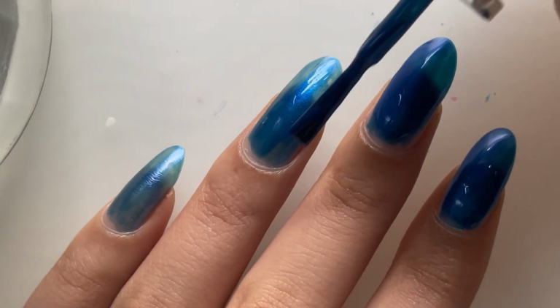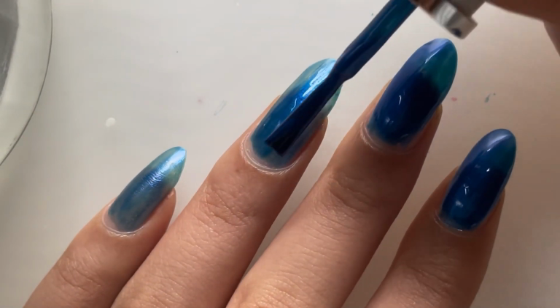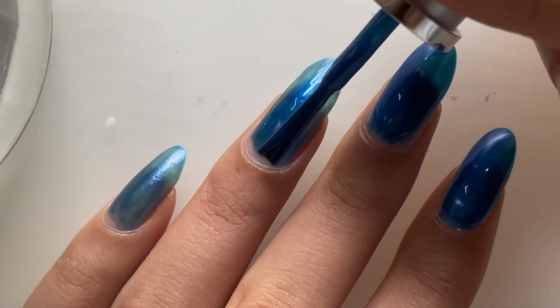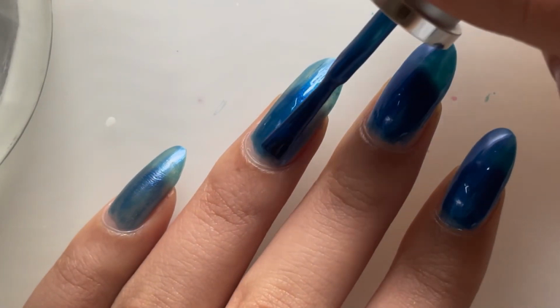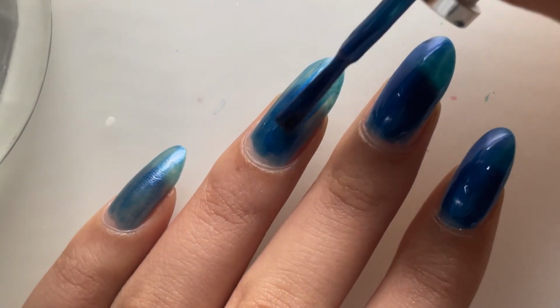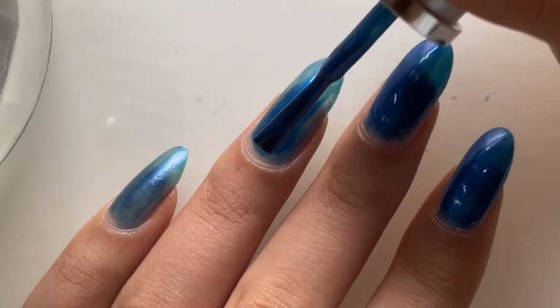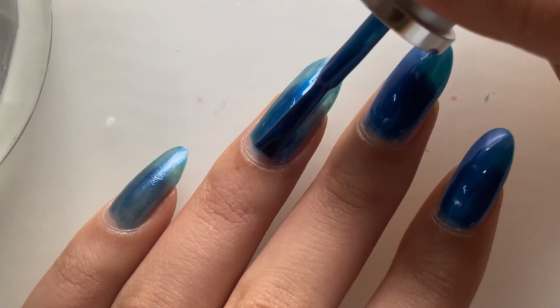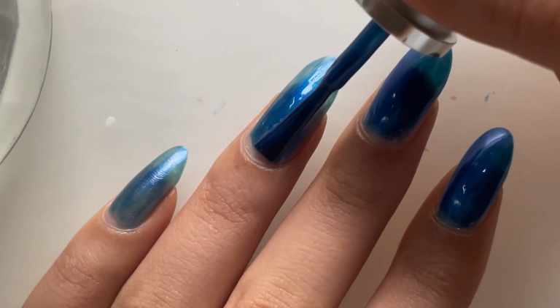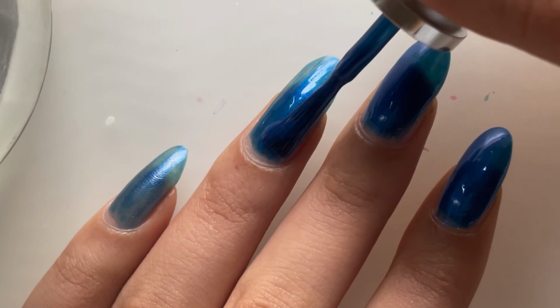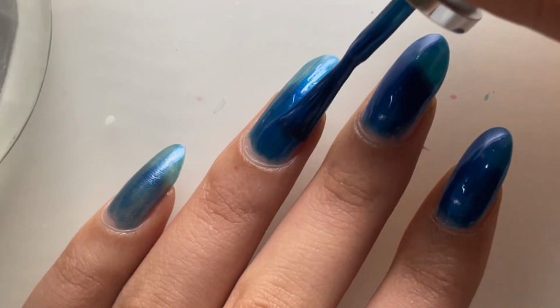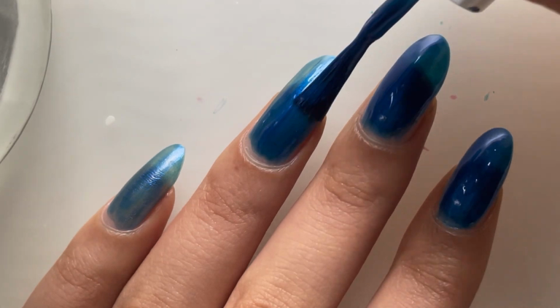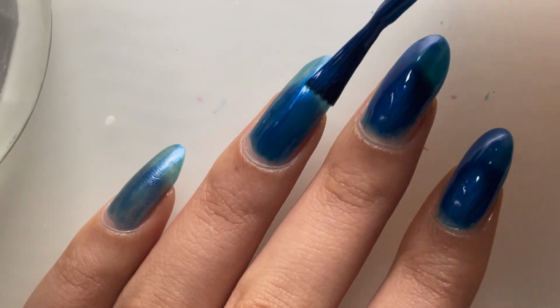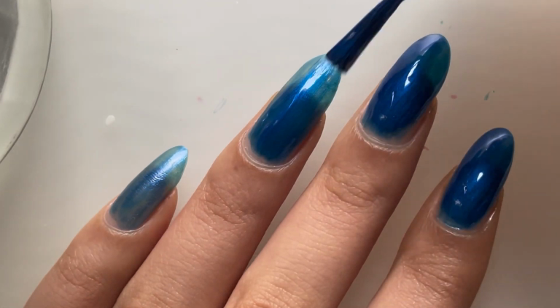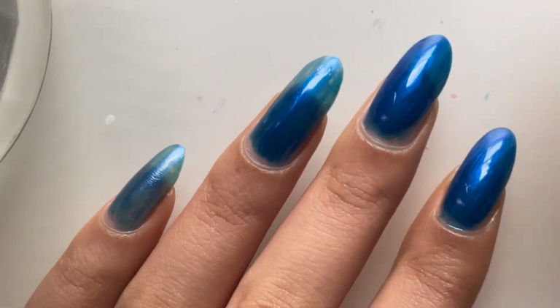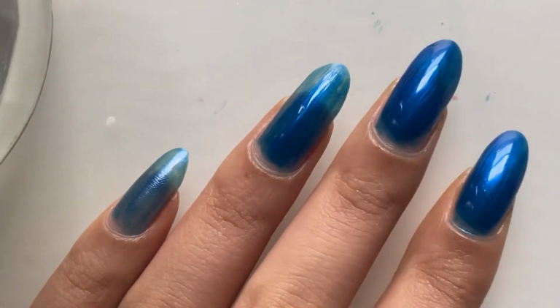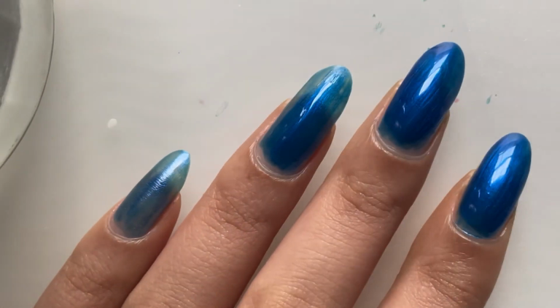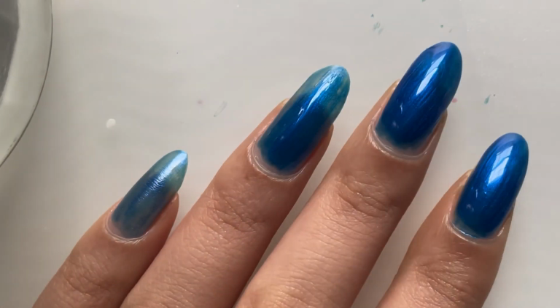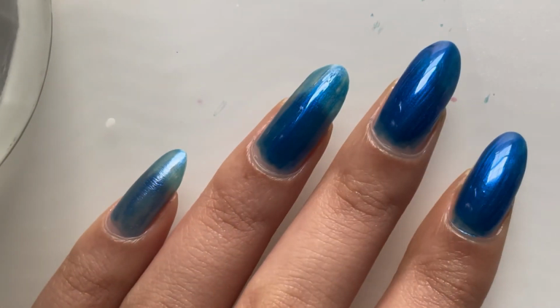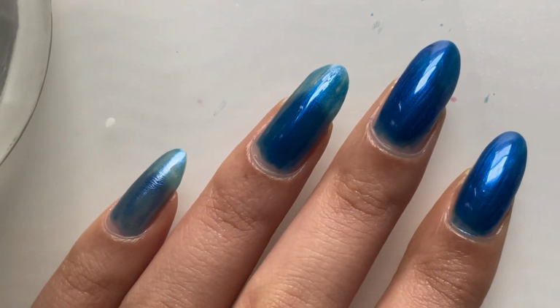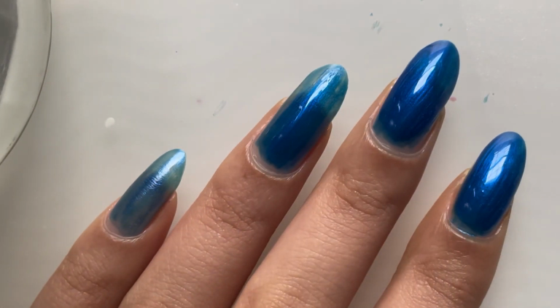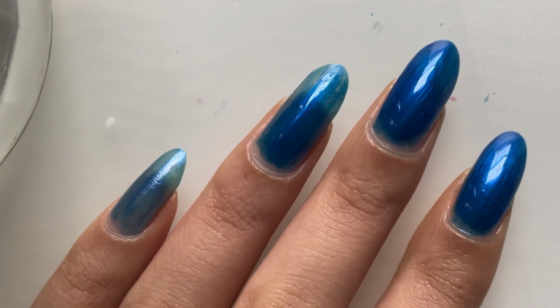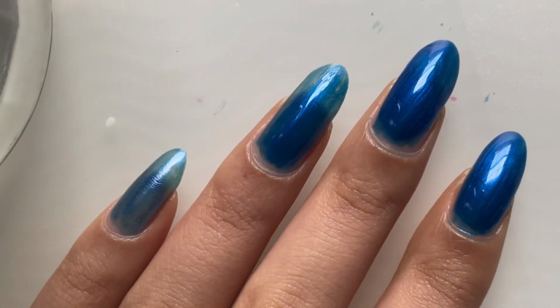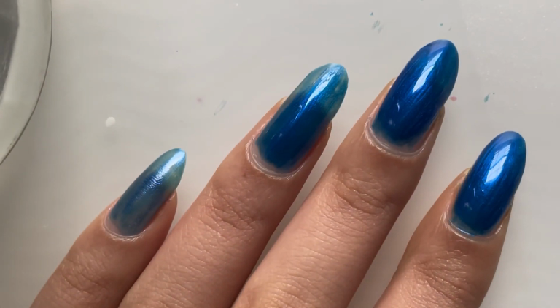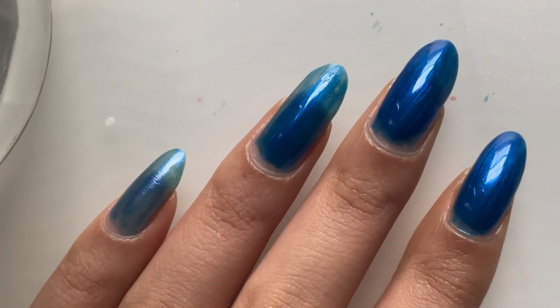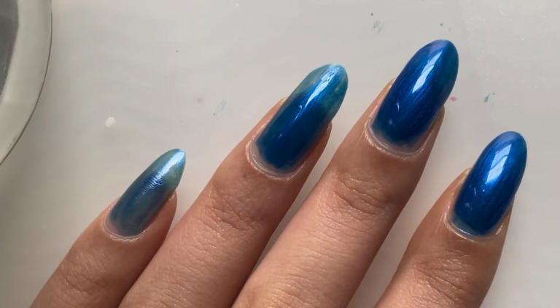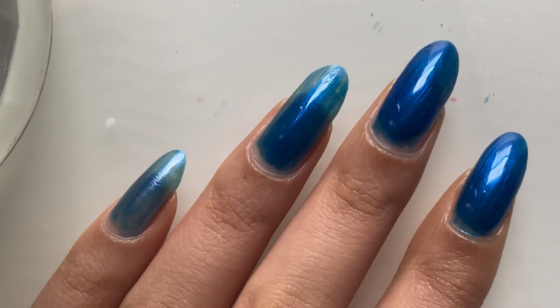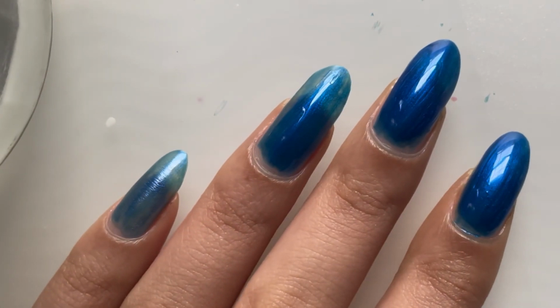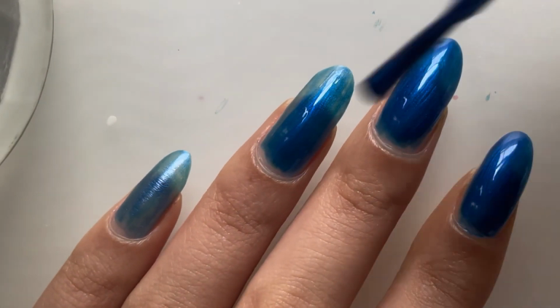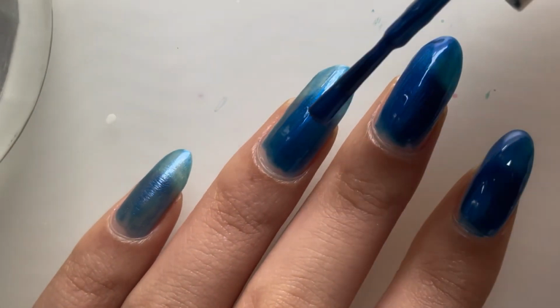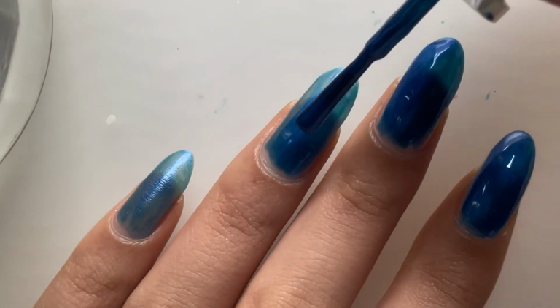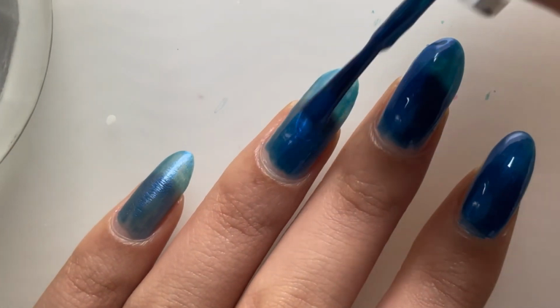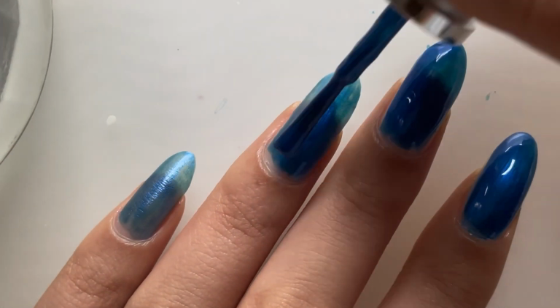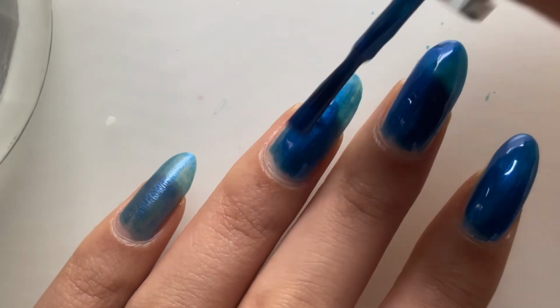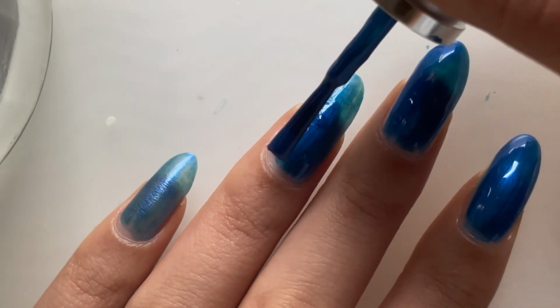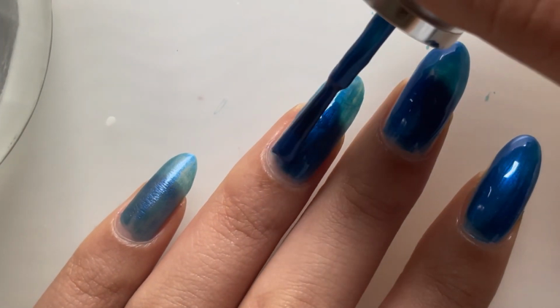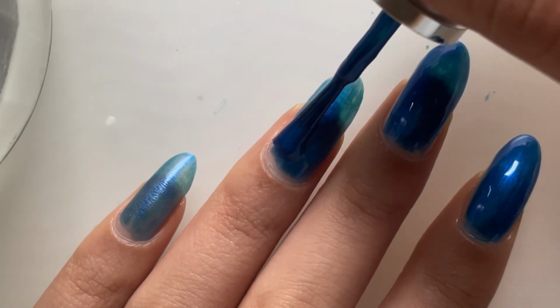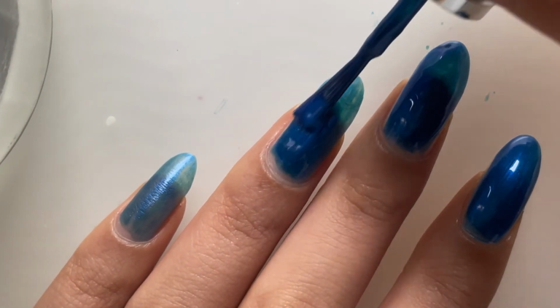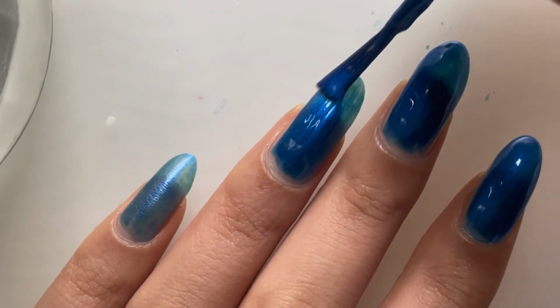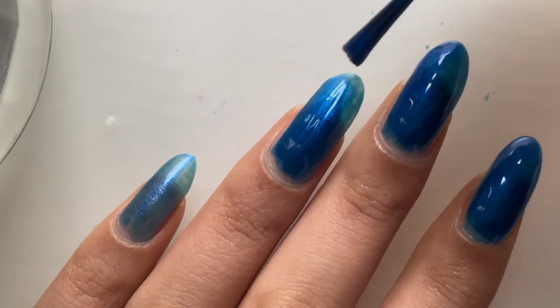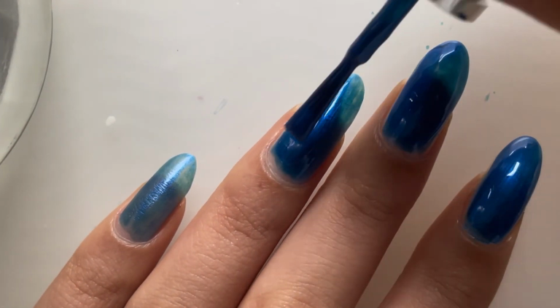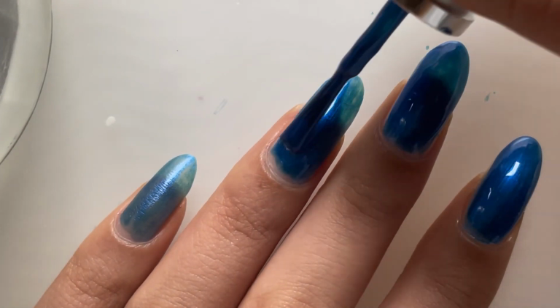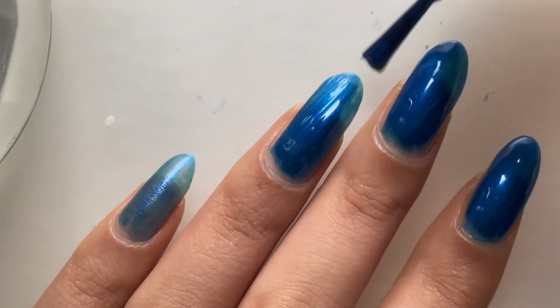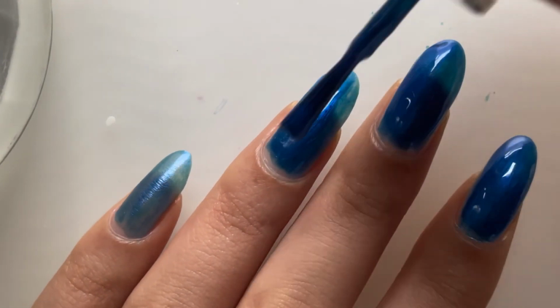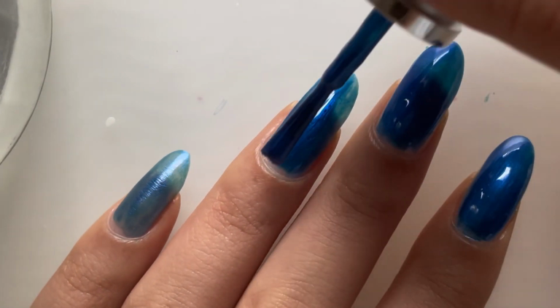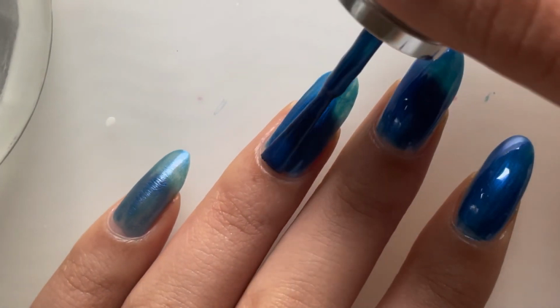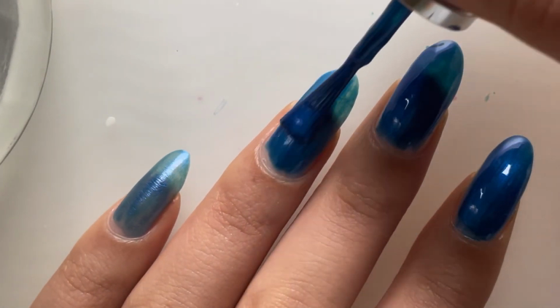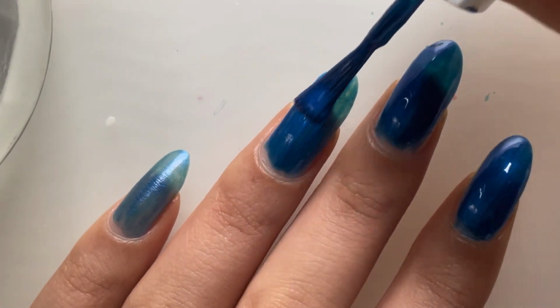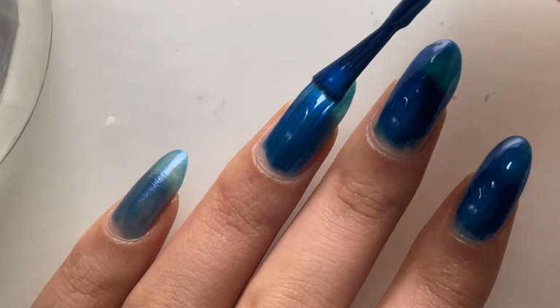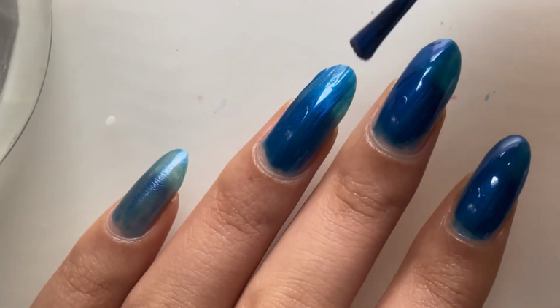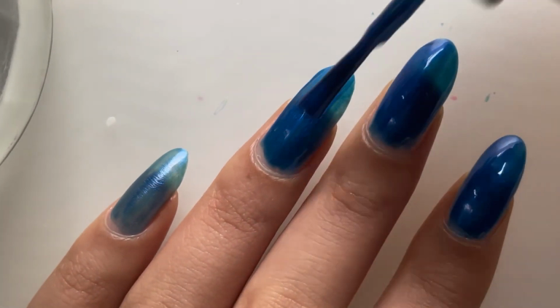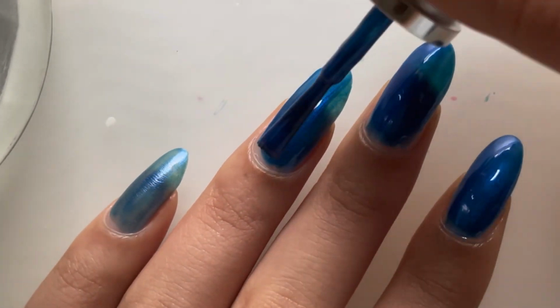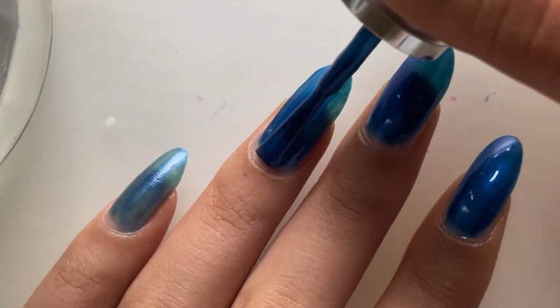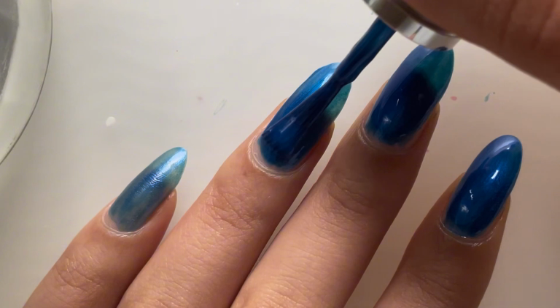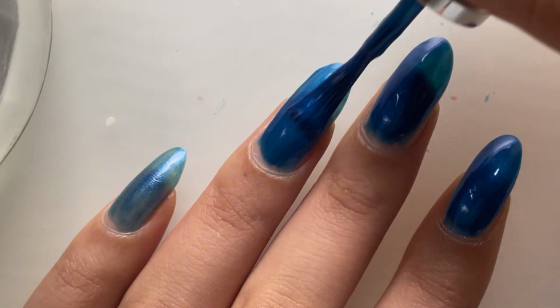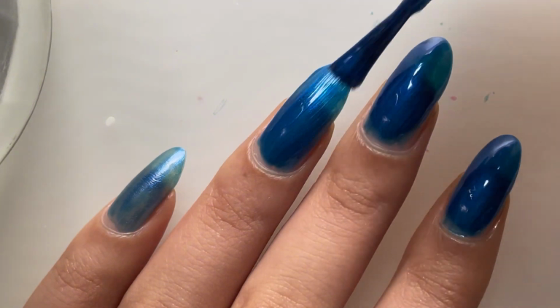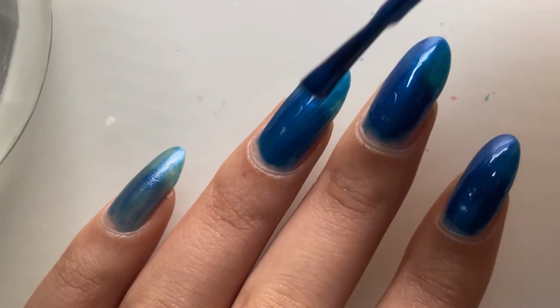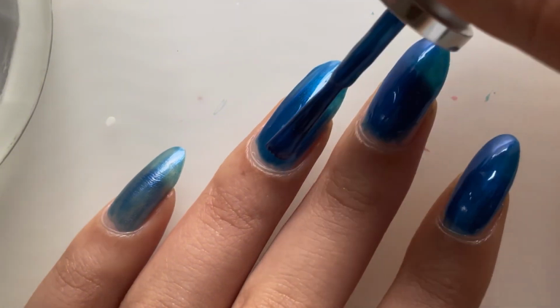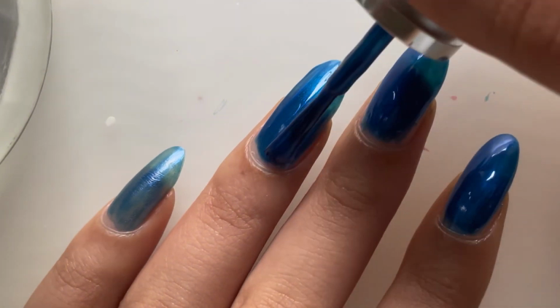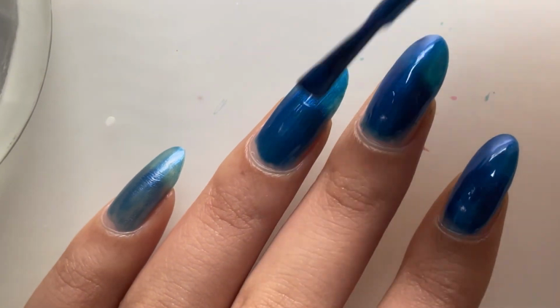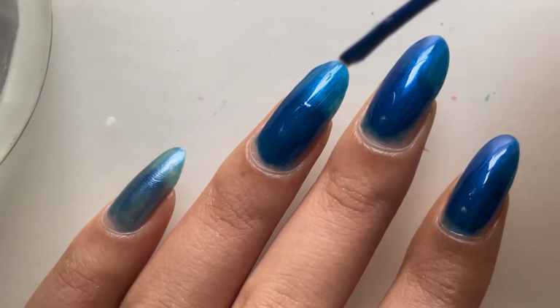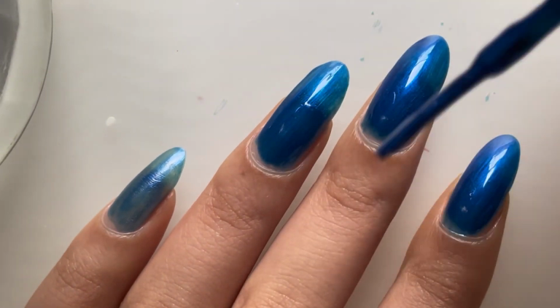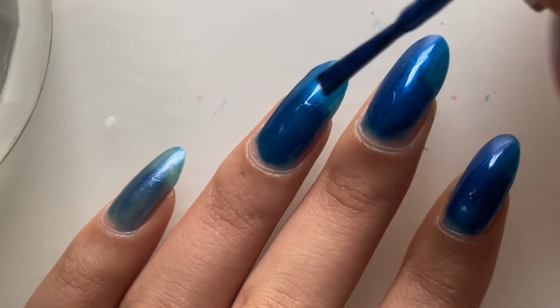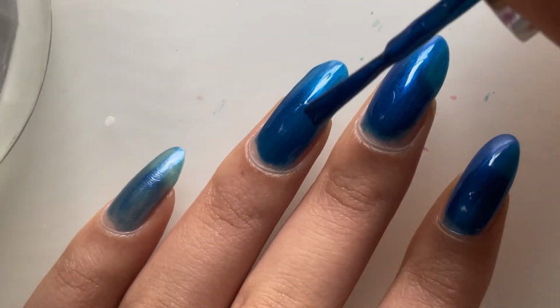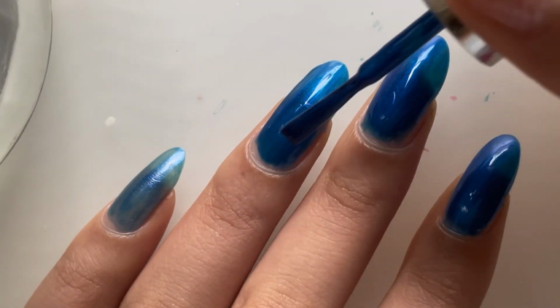This was in my de-stash pile, but to be honest, this just looks so classic. I just want to hang on to it, because it's such a pretty old polish.